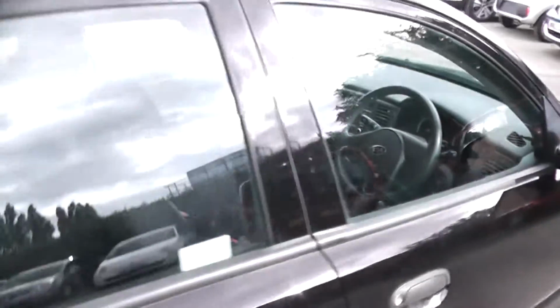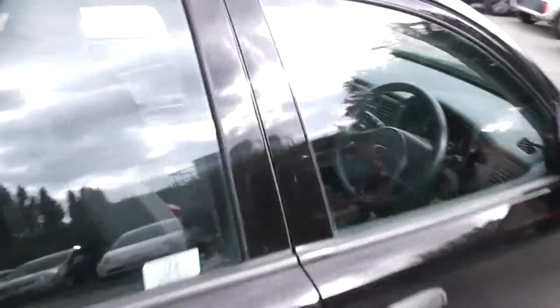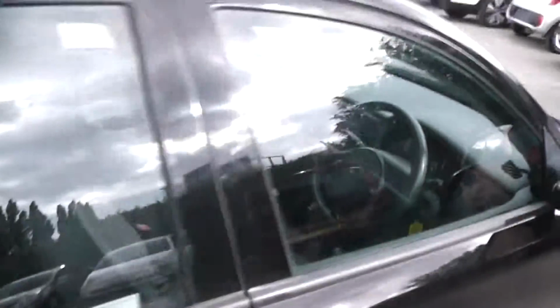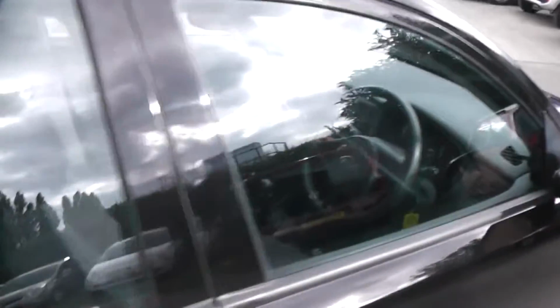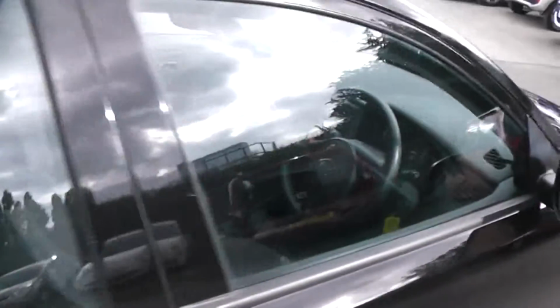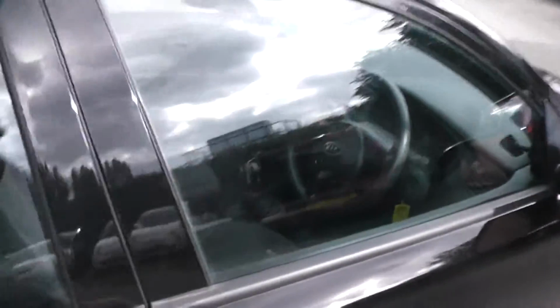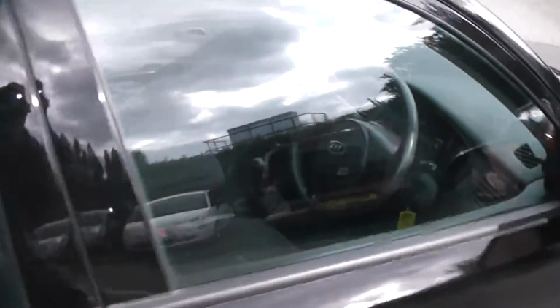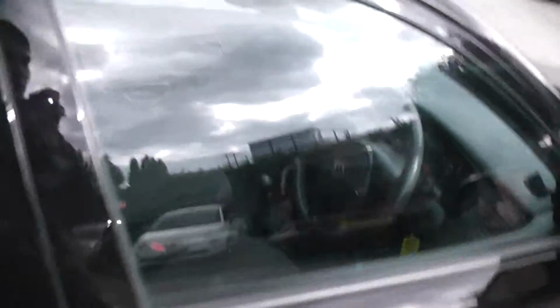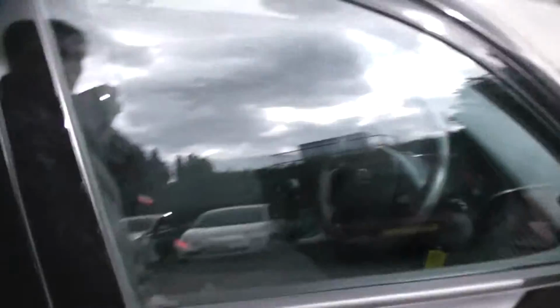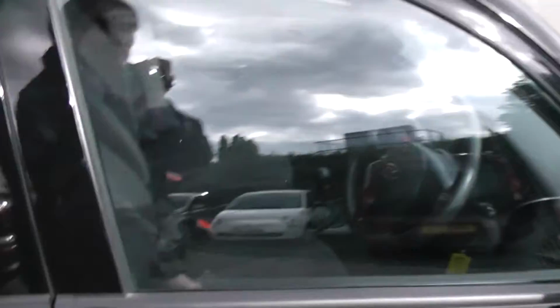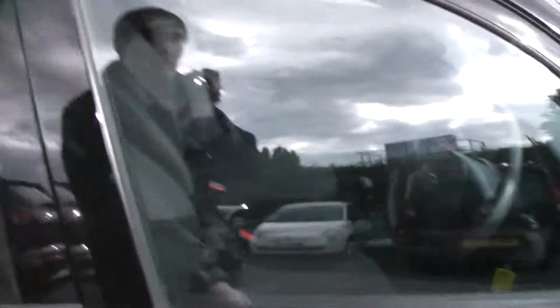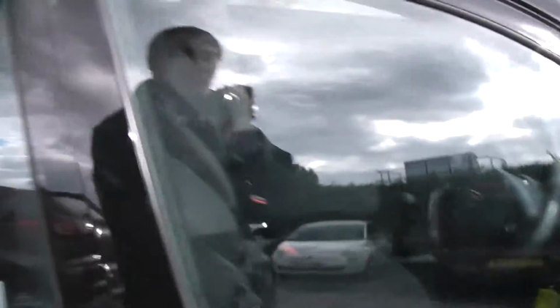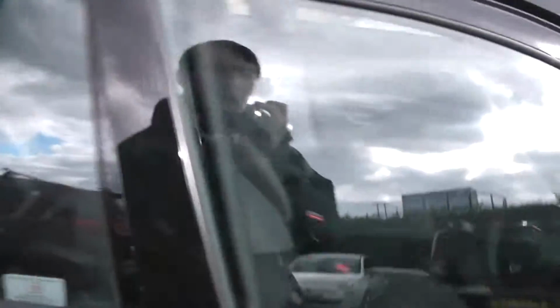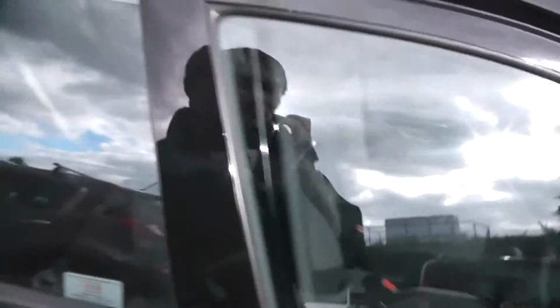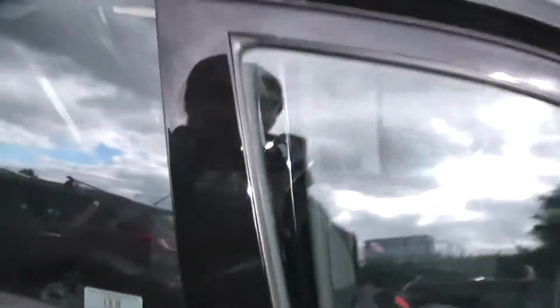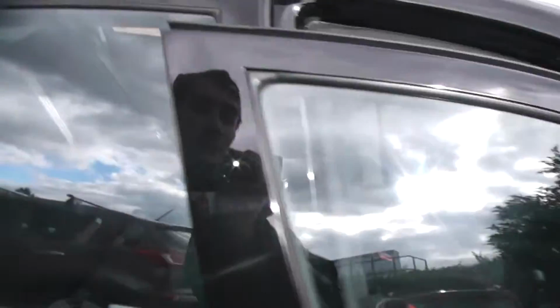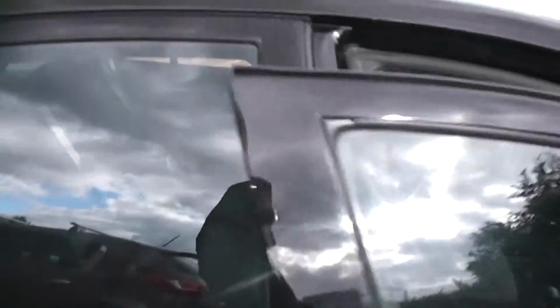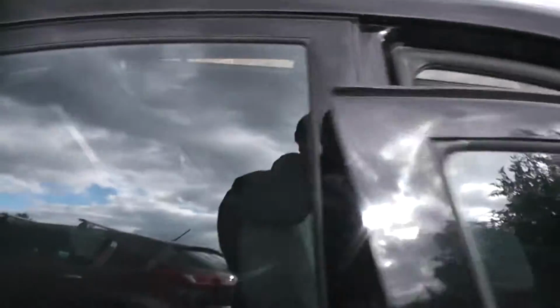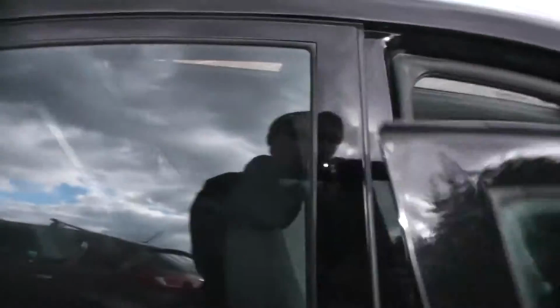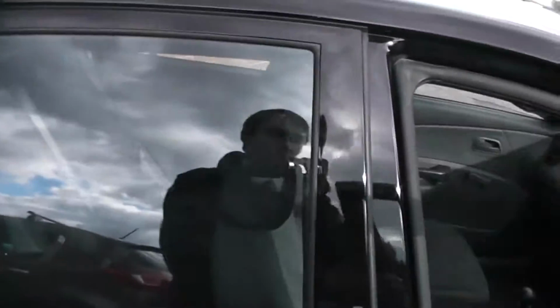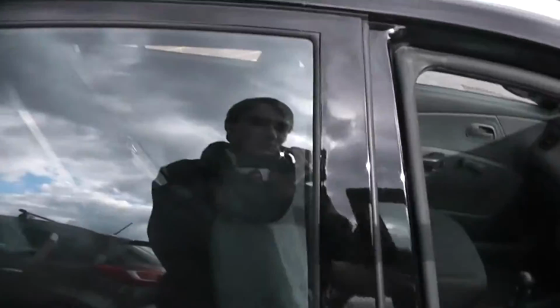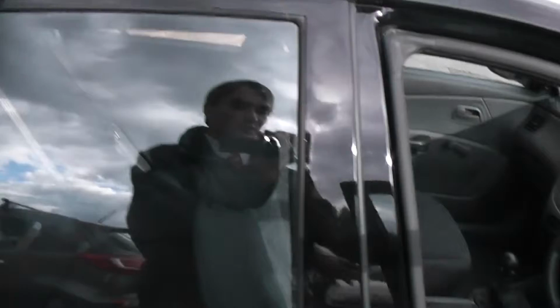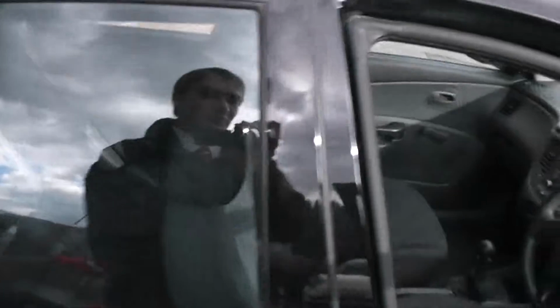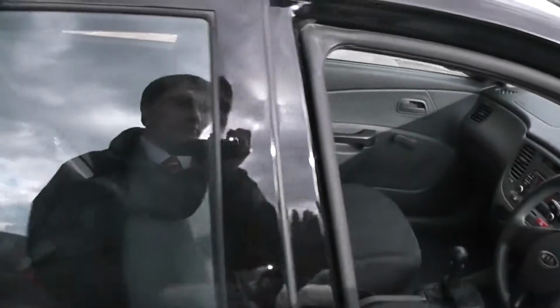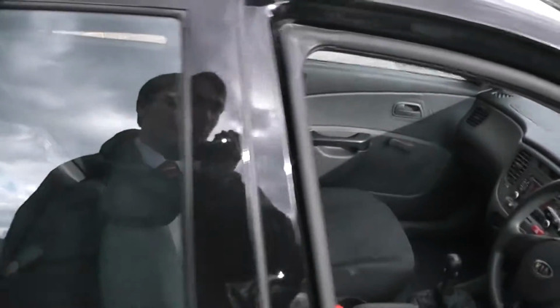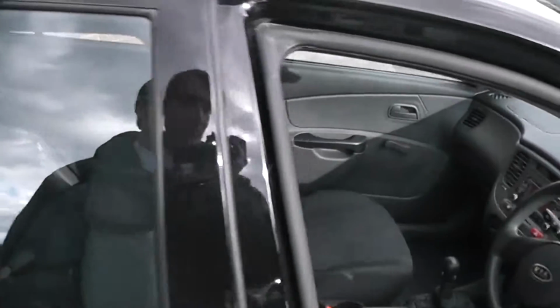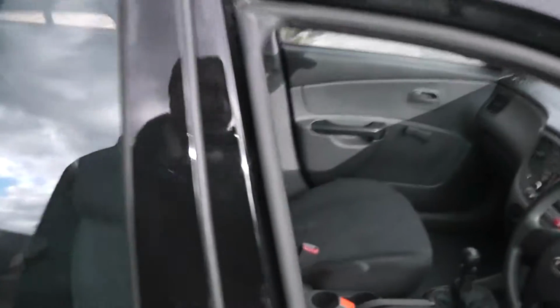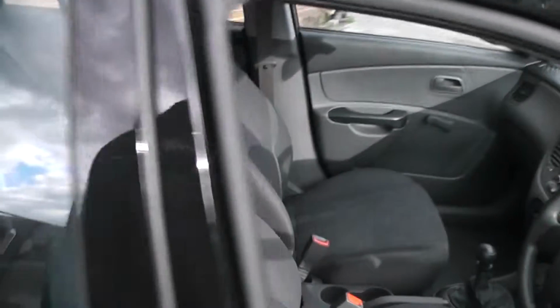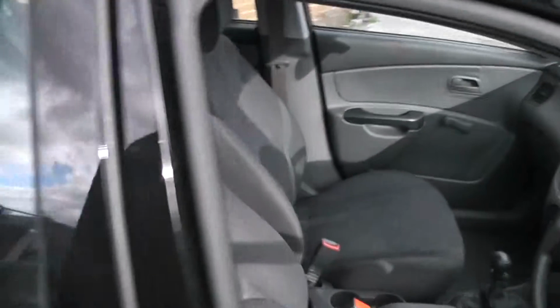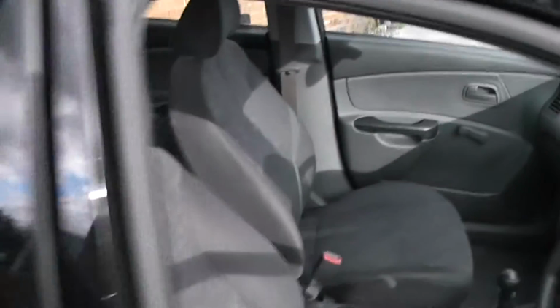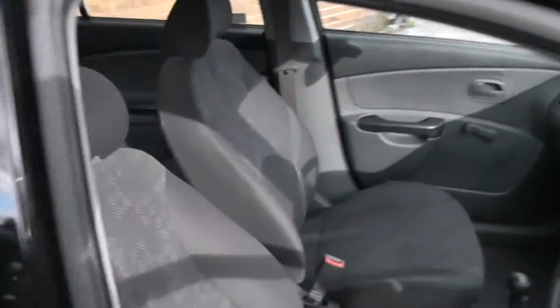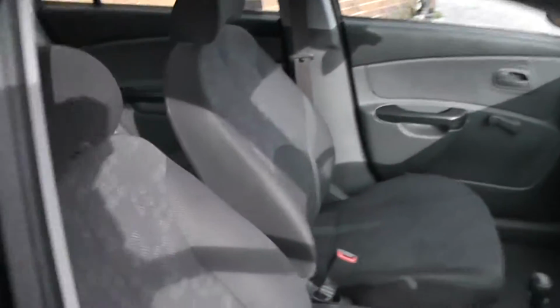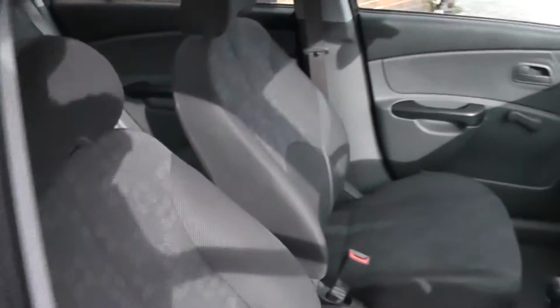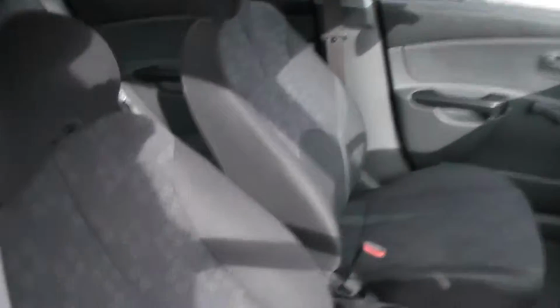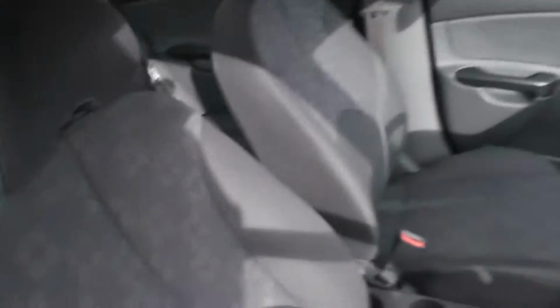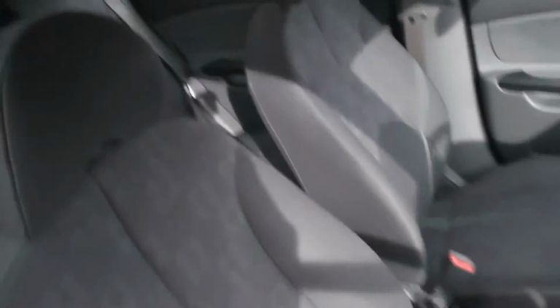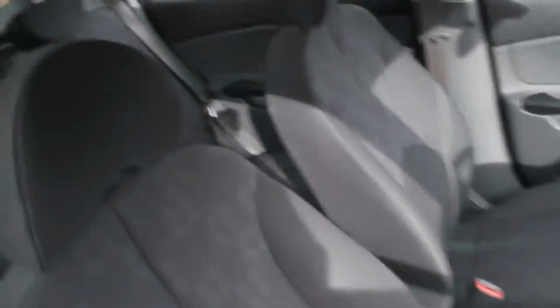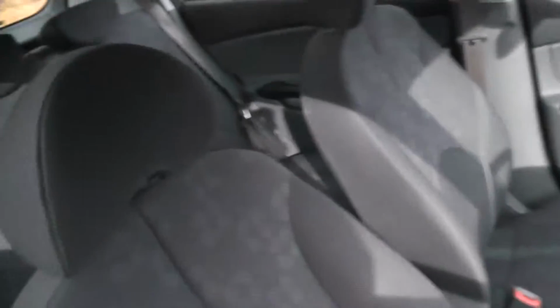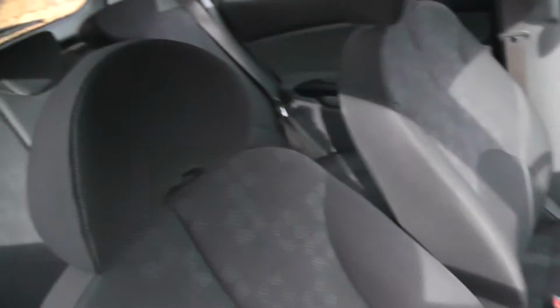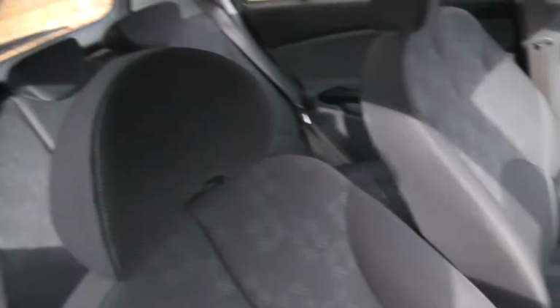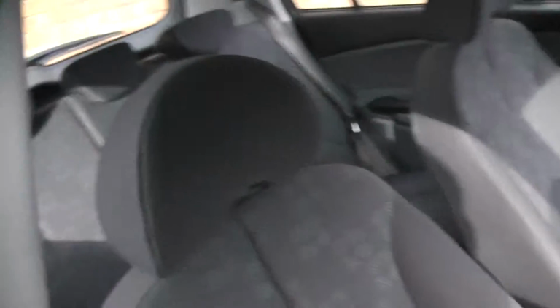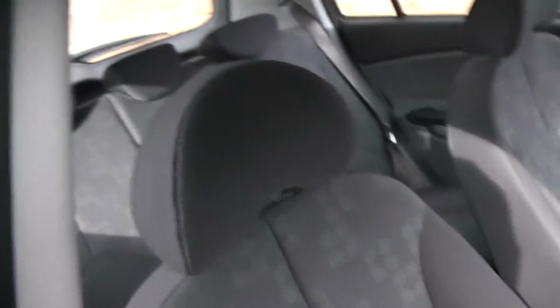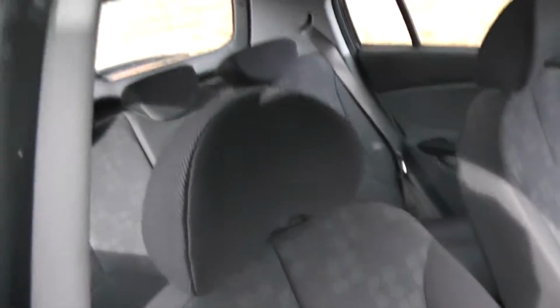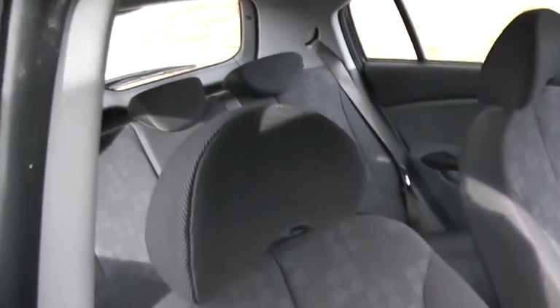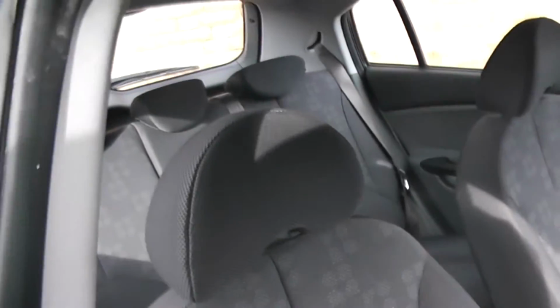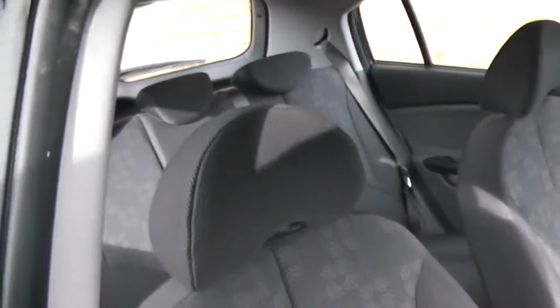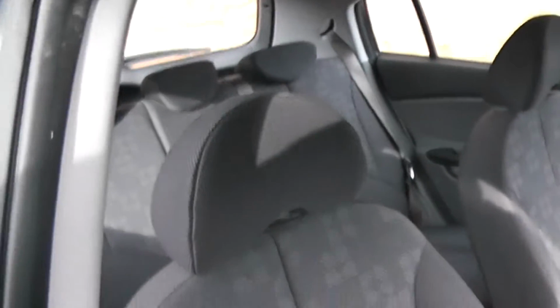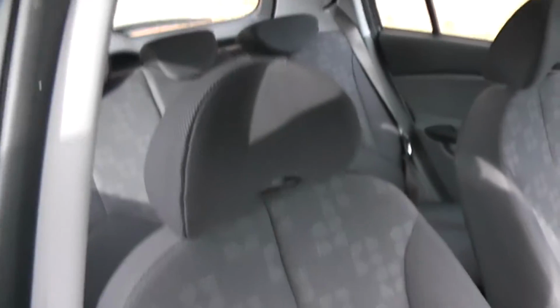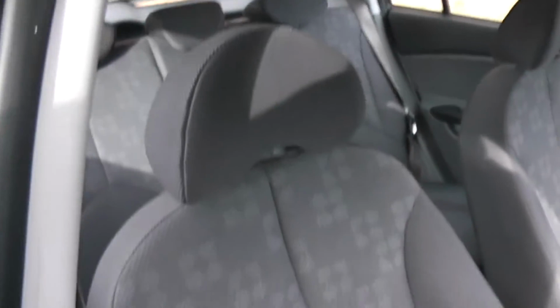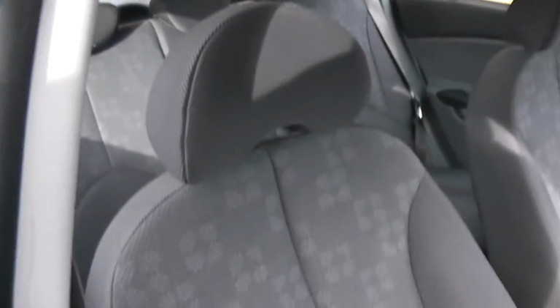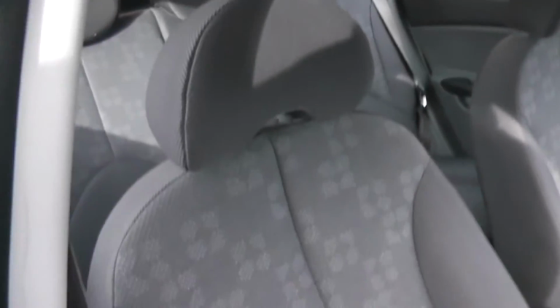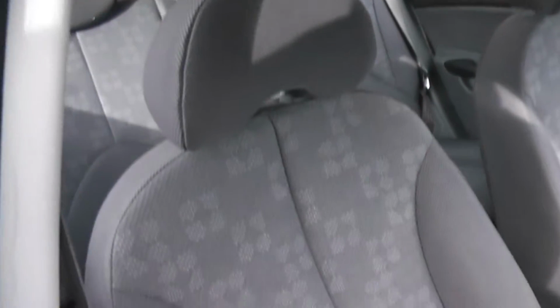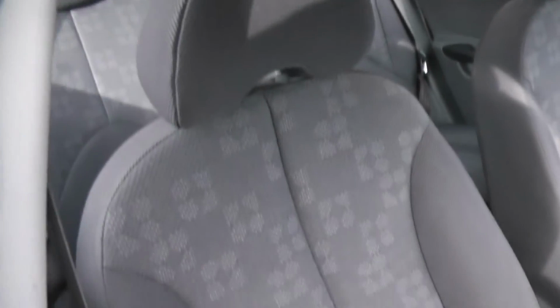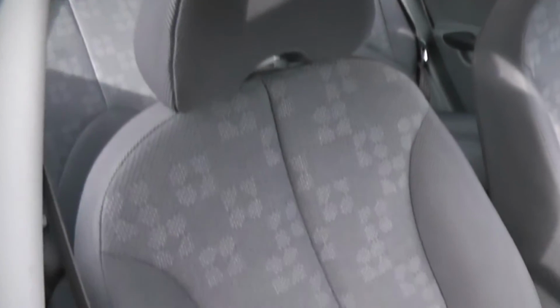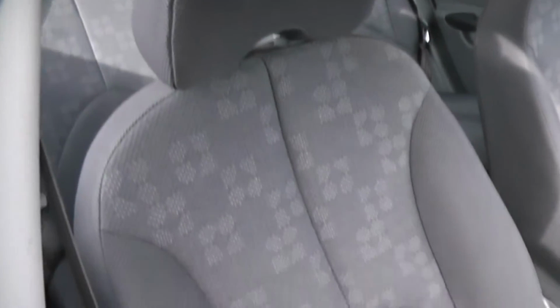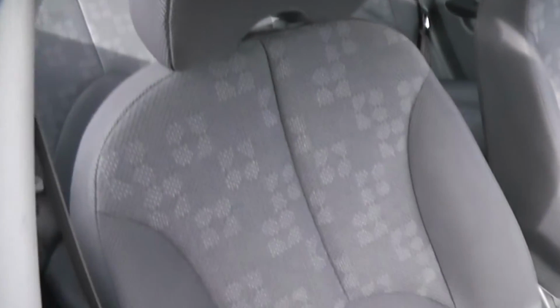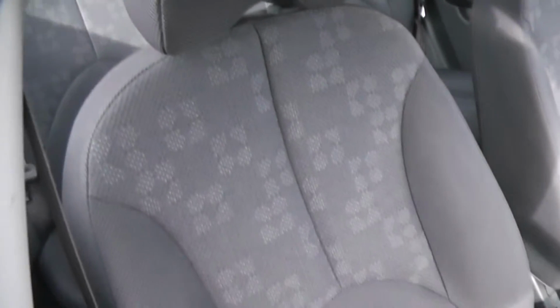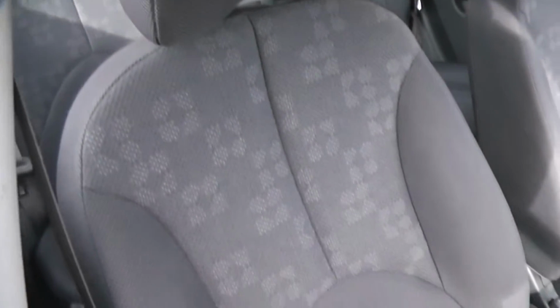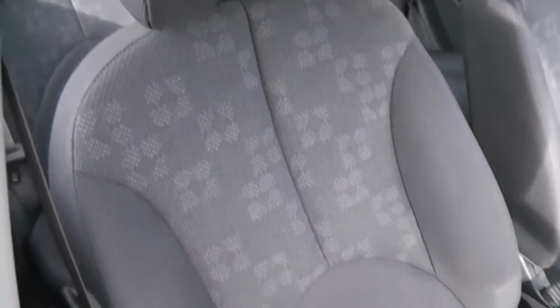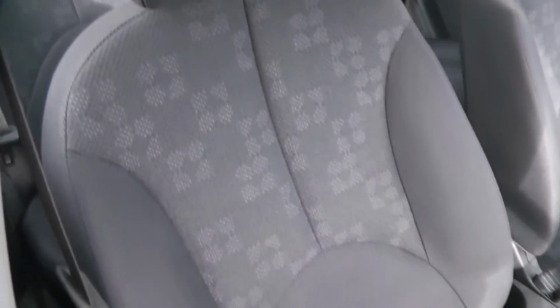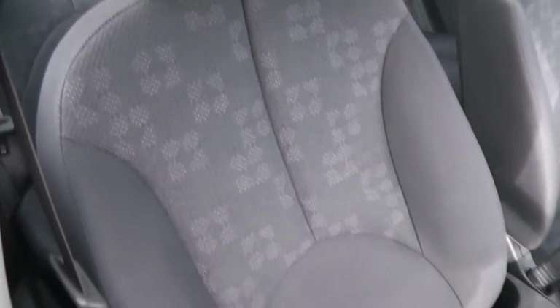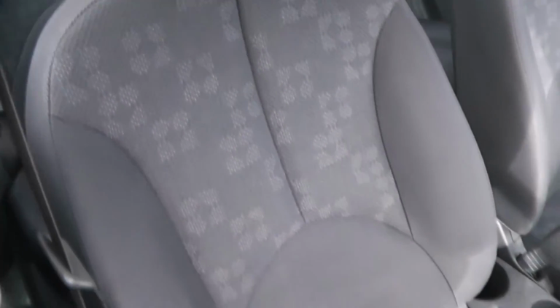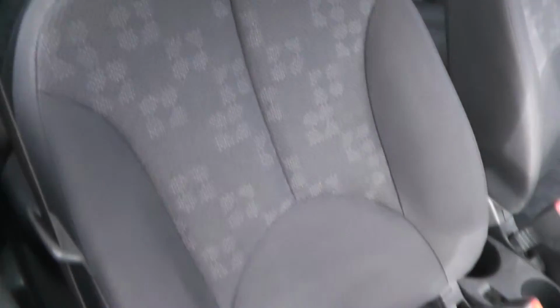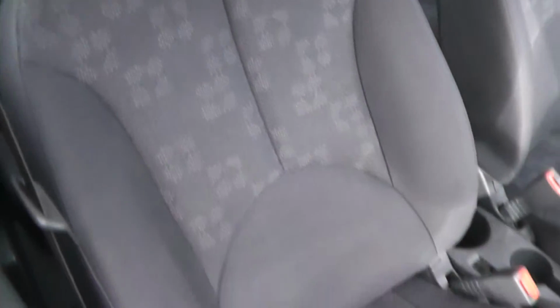Looking inside the front, the car comes fitted with a lovely grey patterned cloth interior.